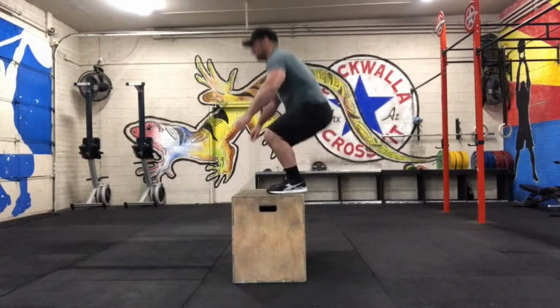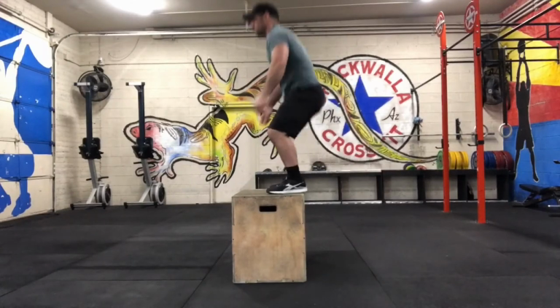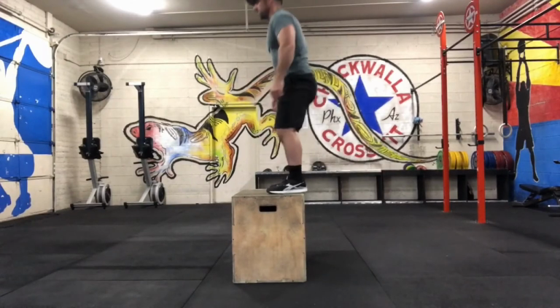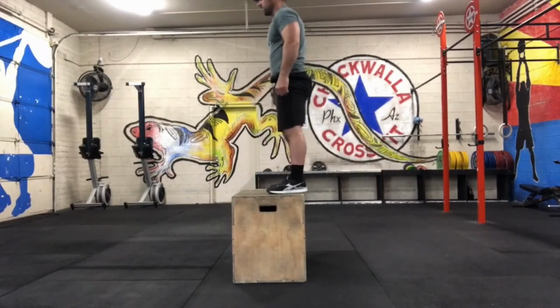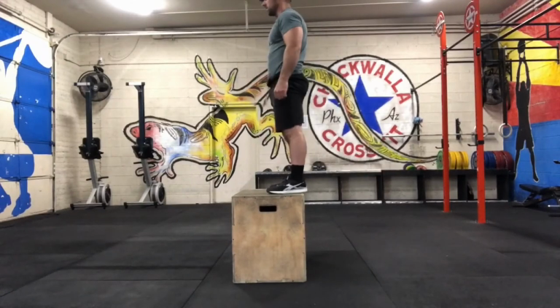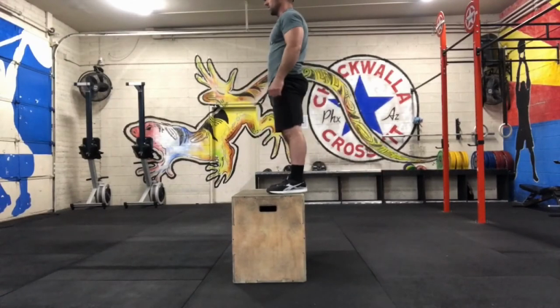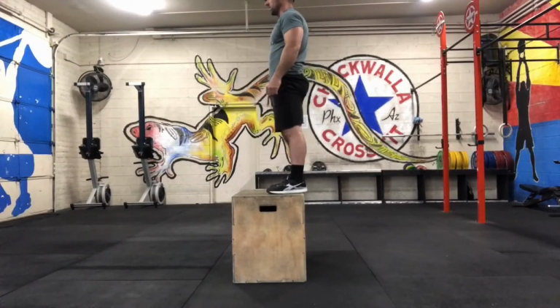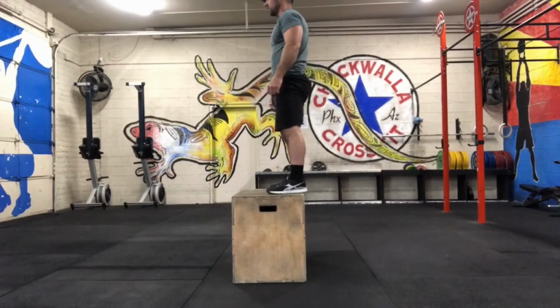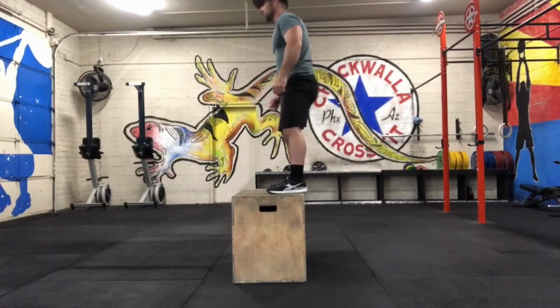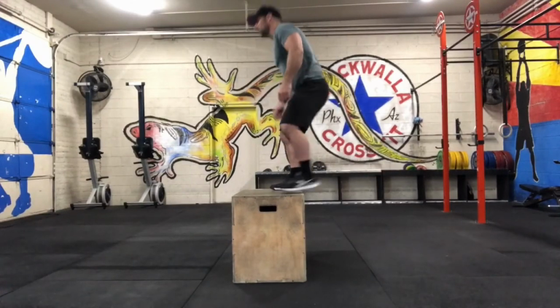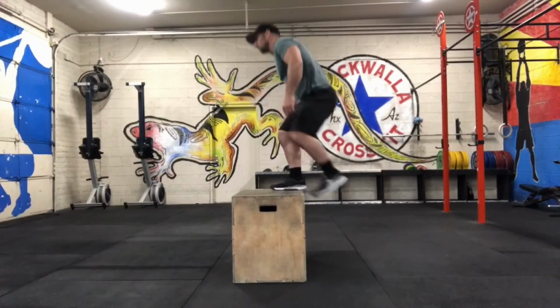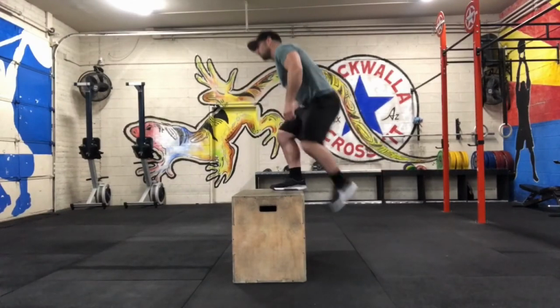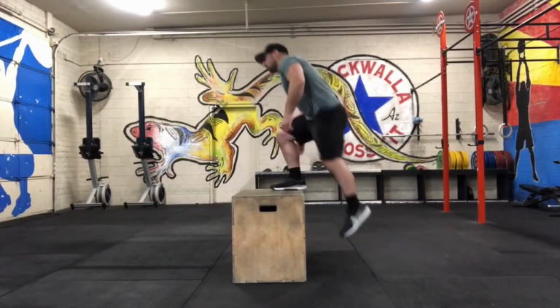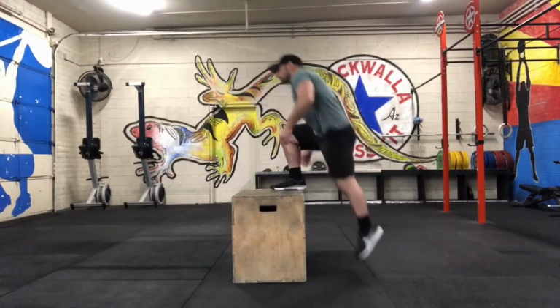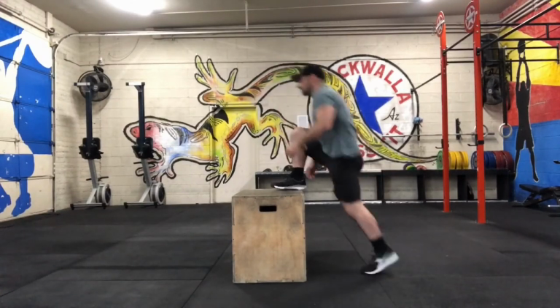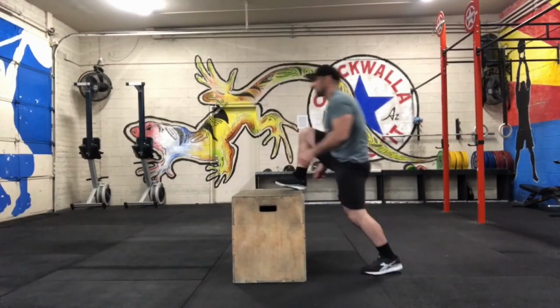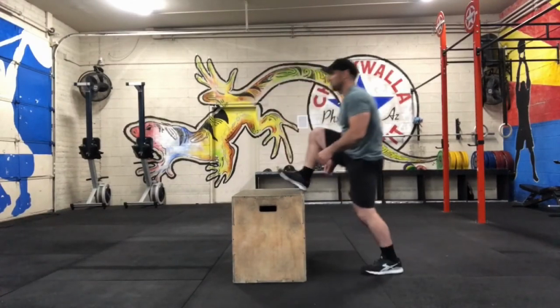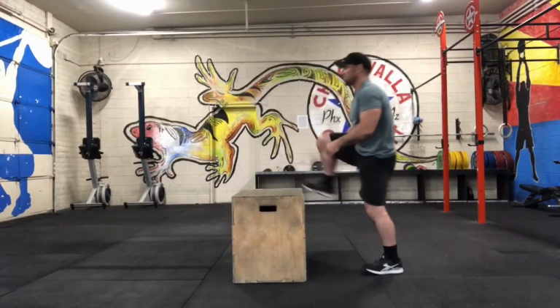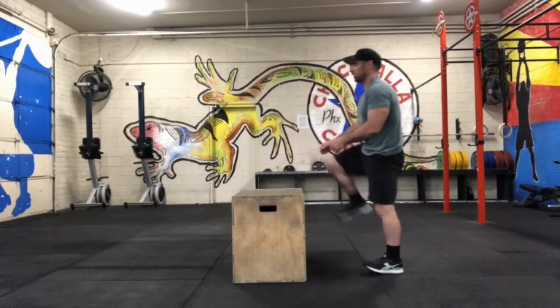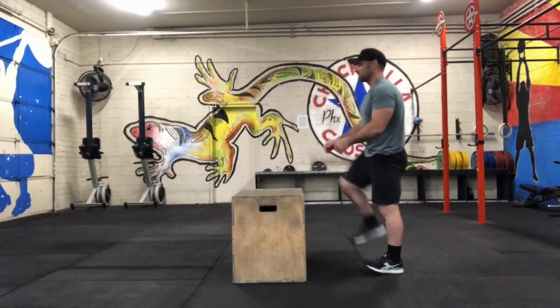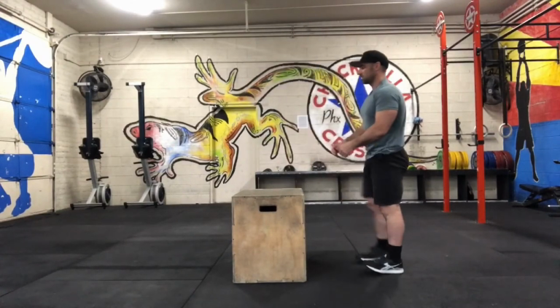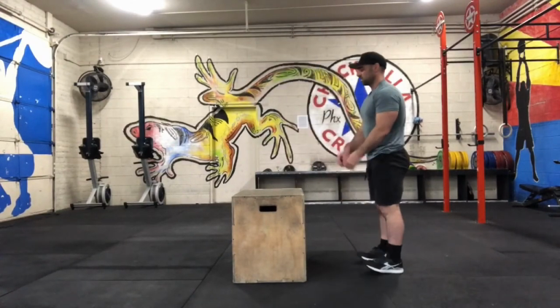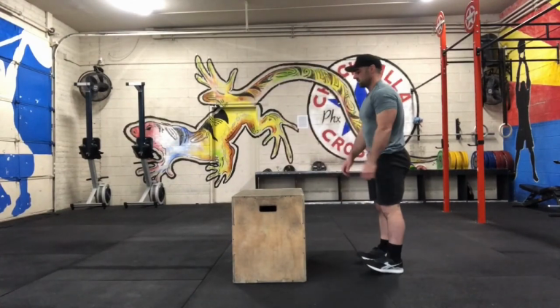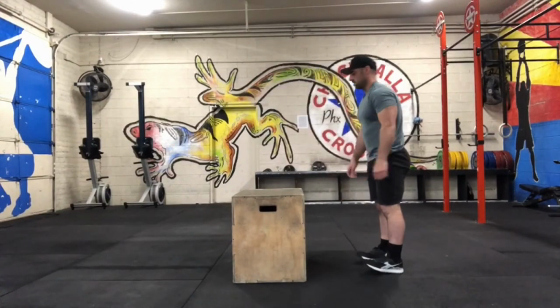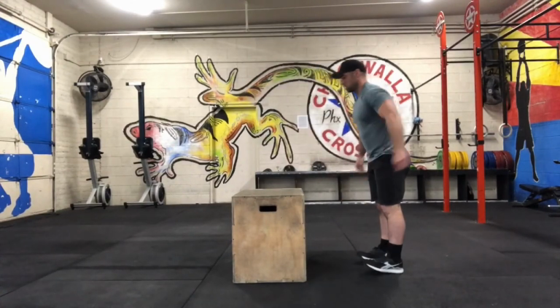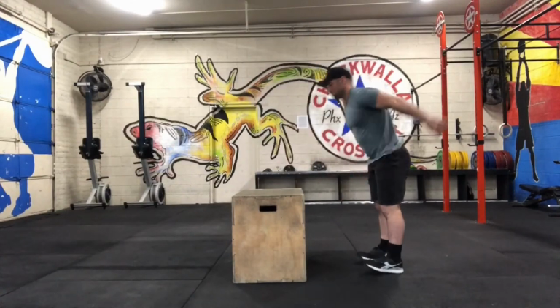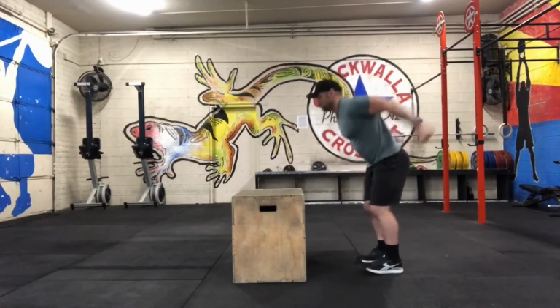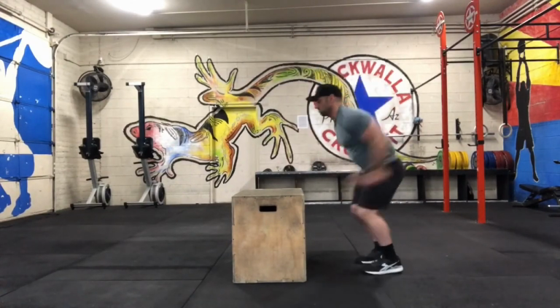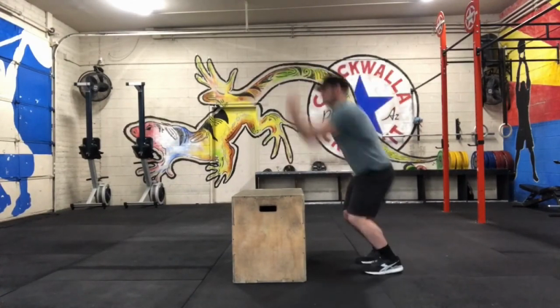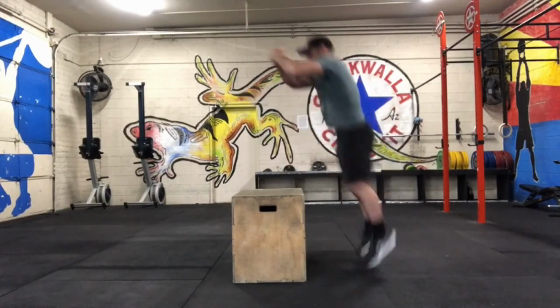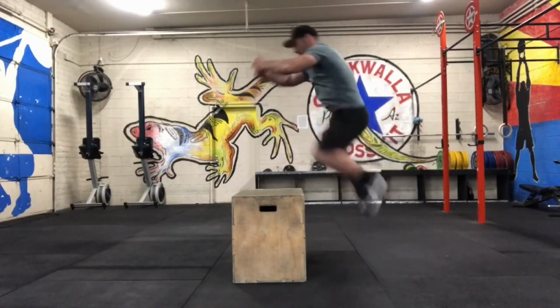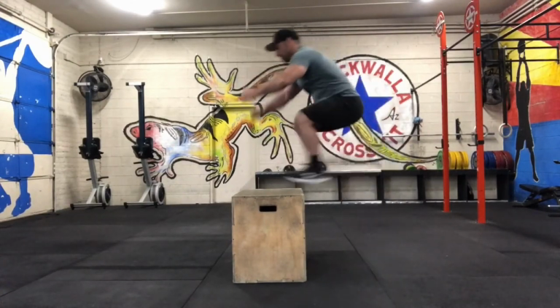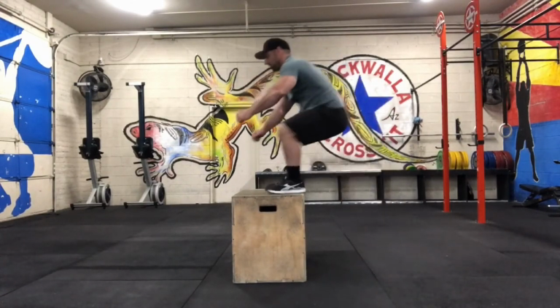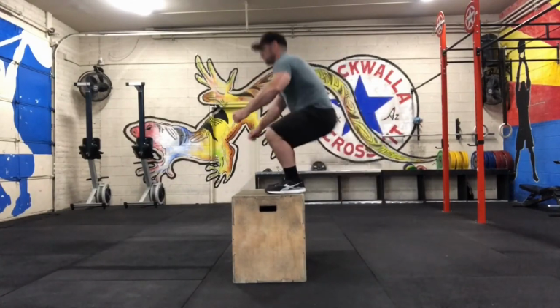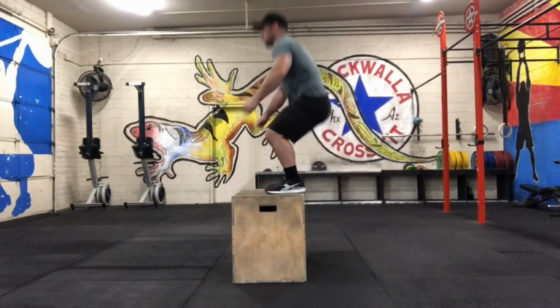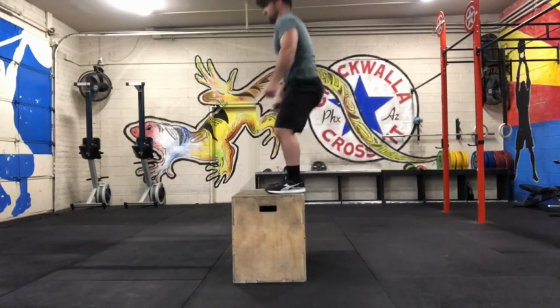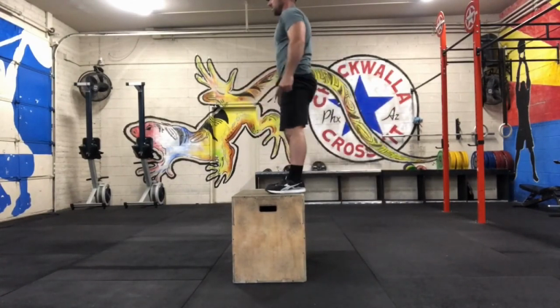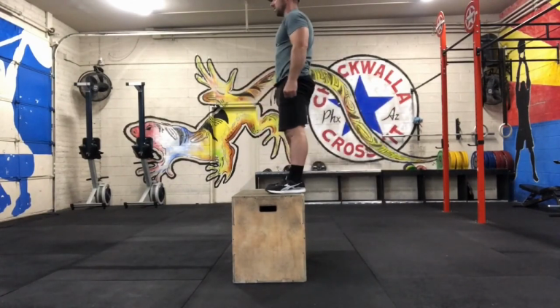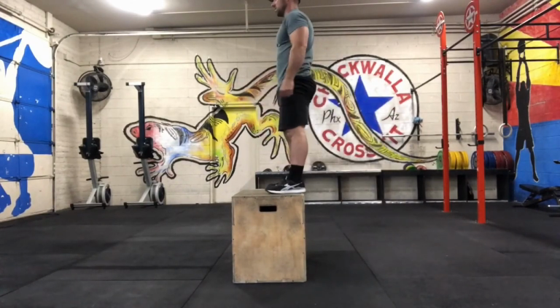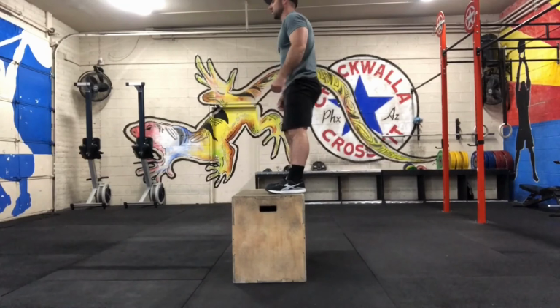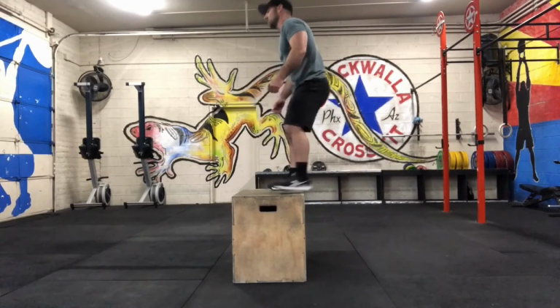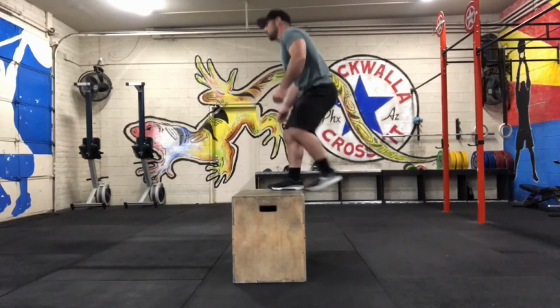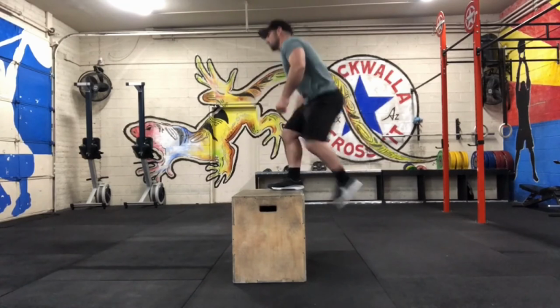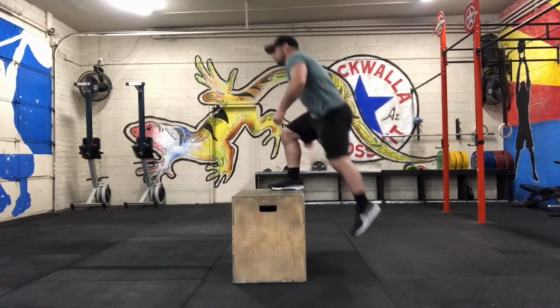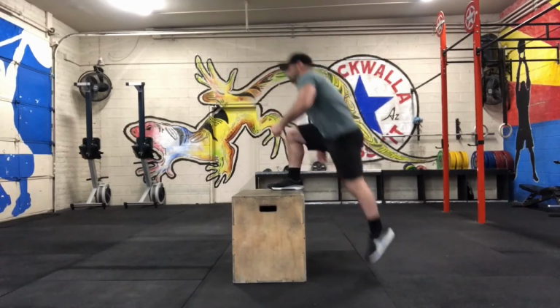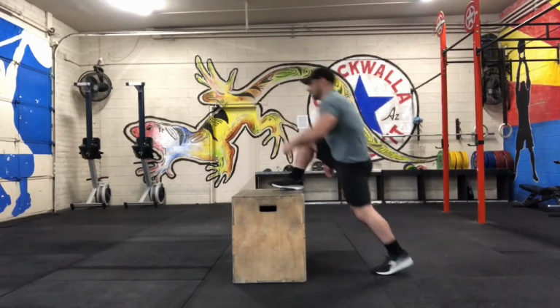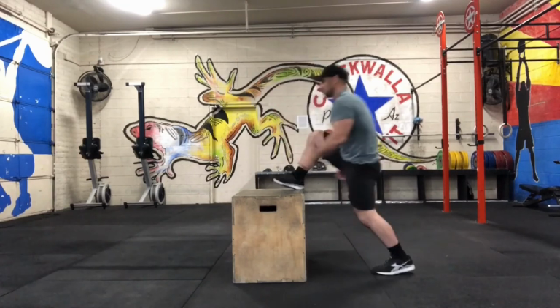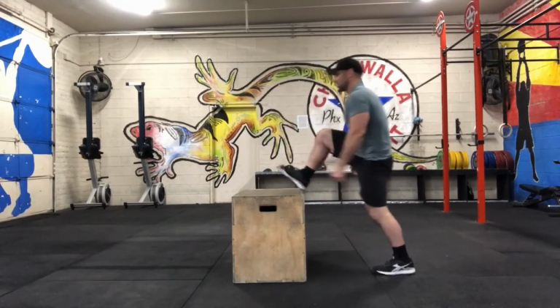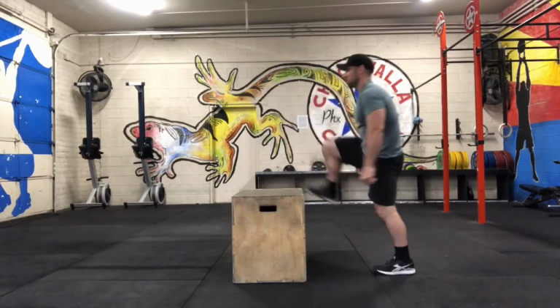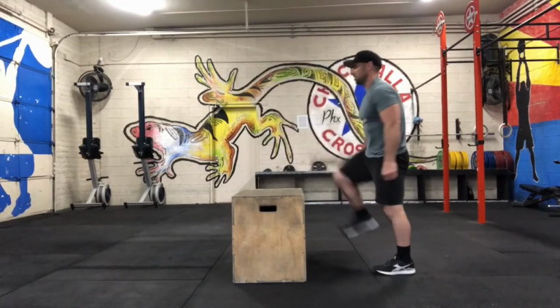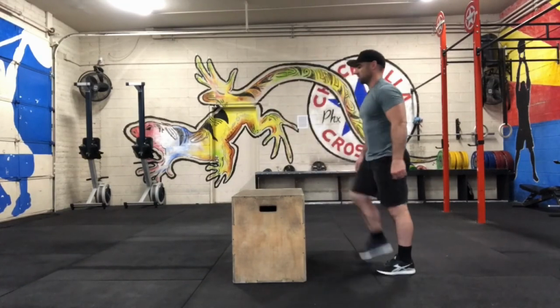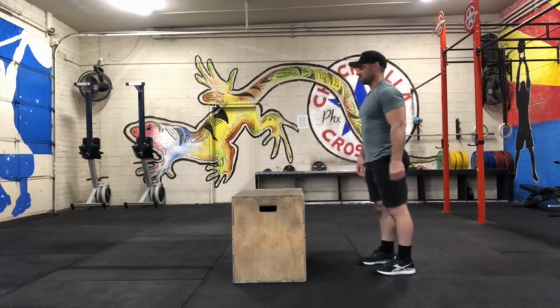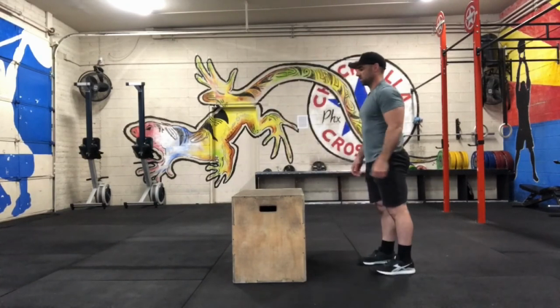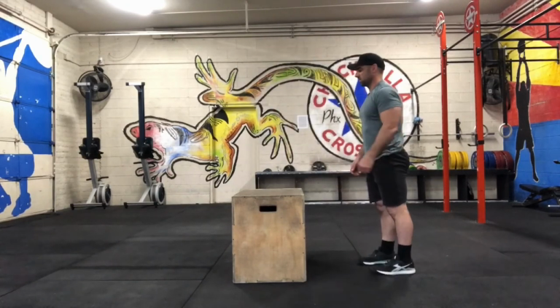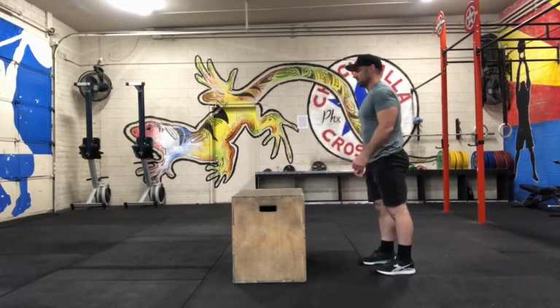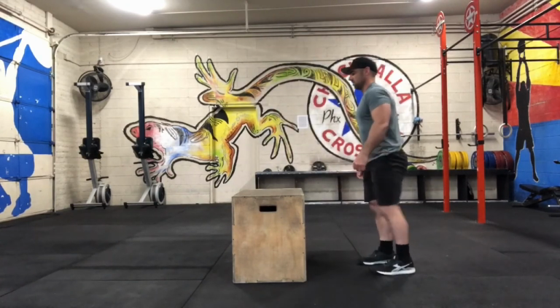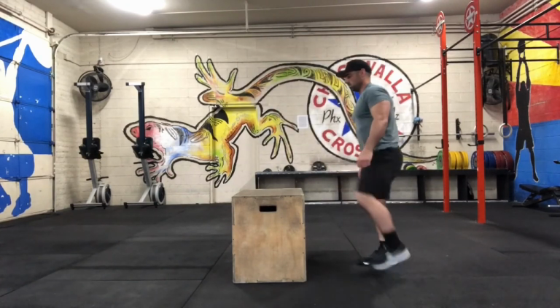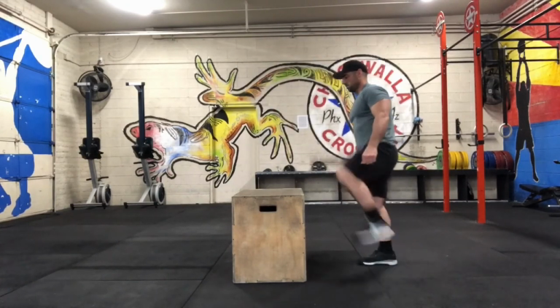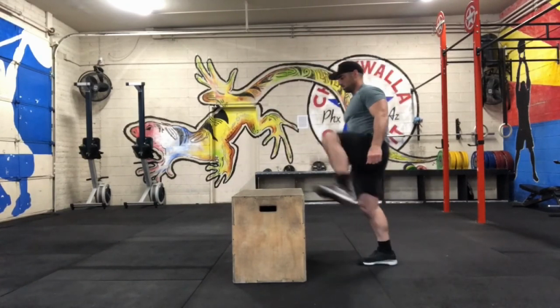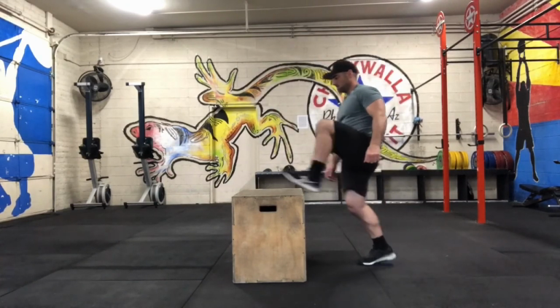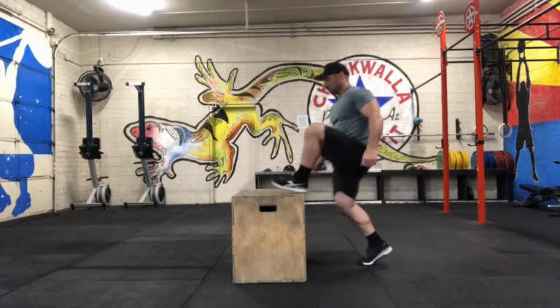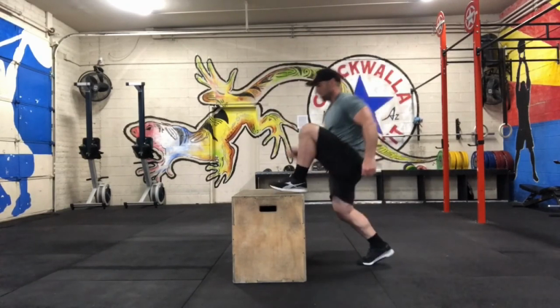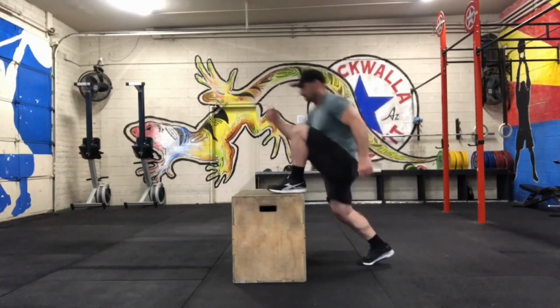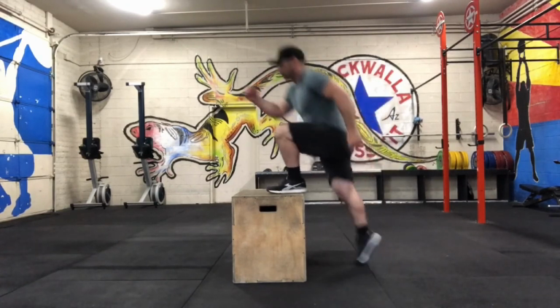And of course on the box jump, stand all the way up at the top before coming back down. Or if you need to scale, just do step ups.